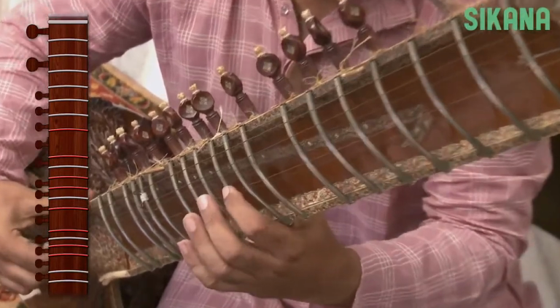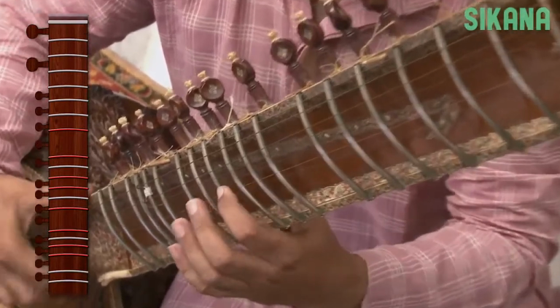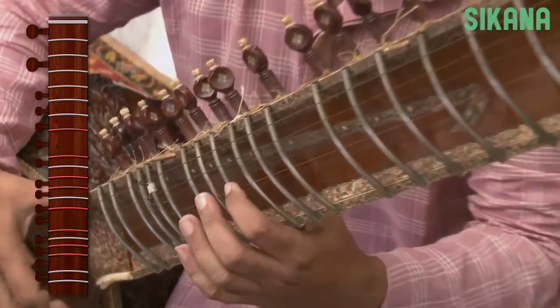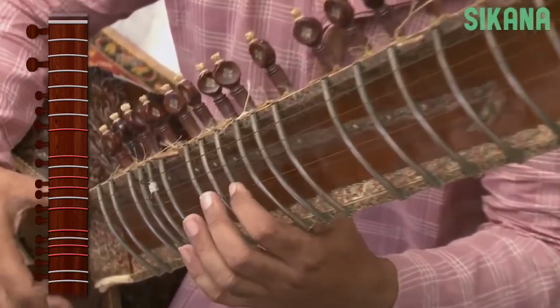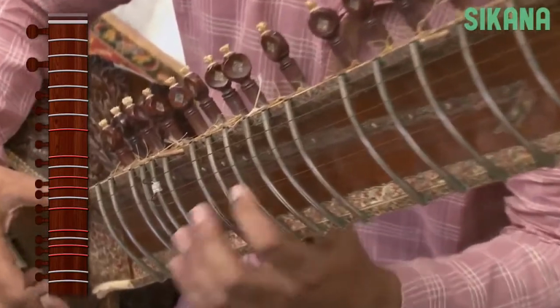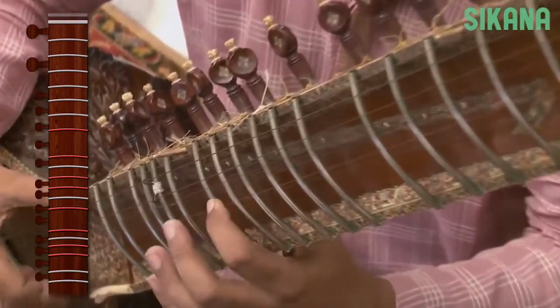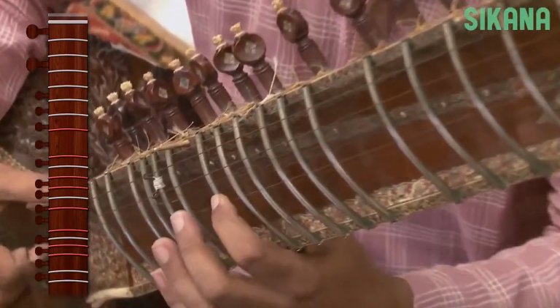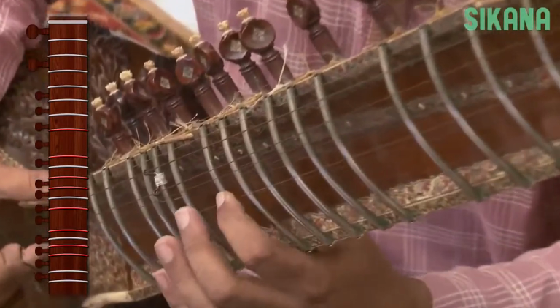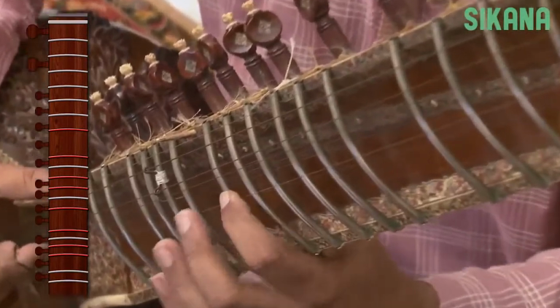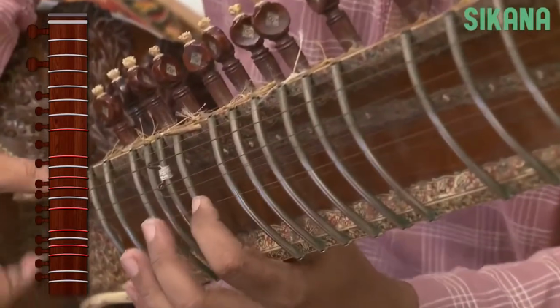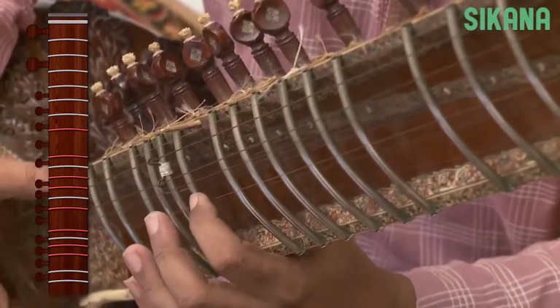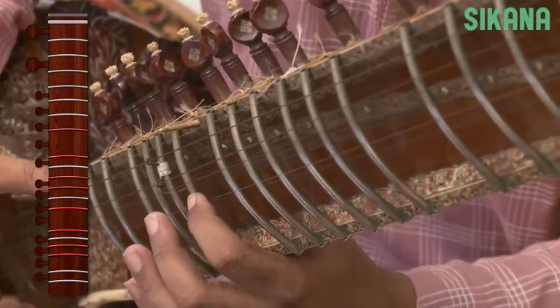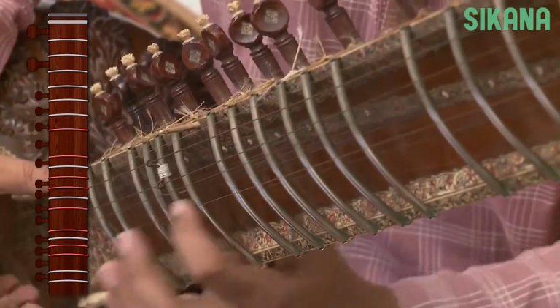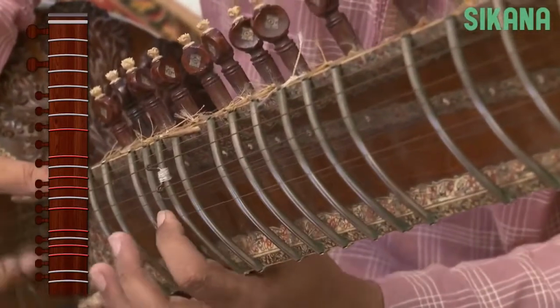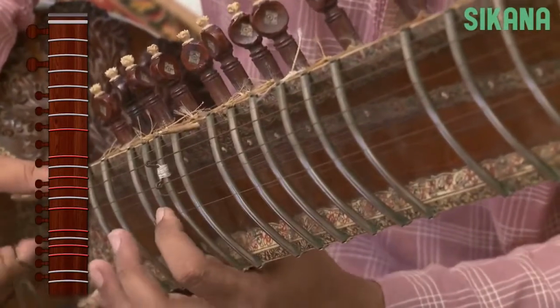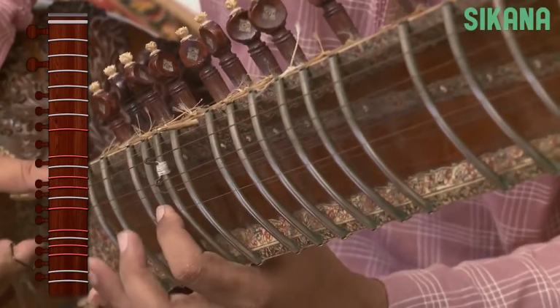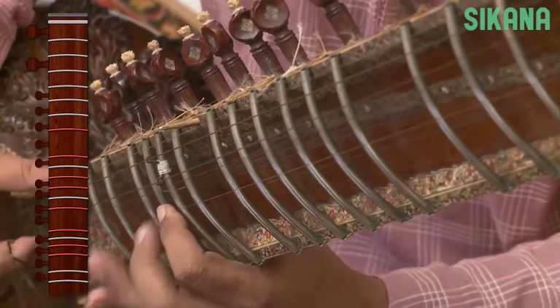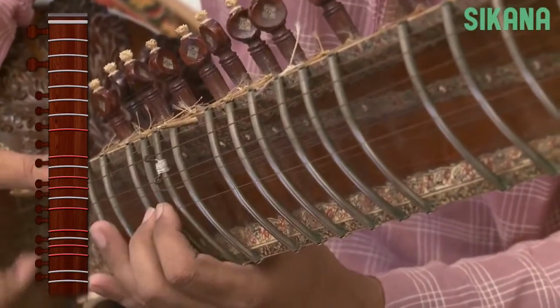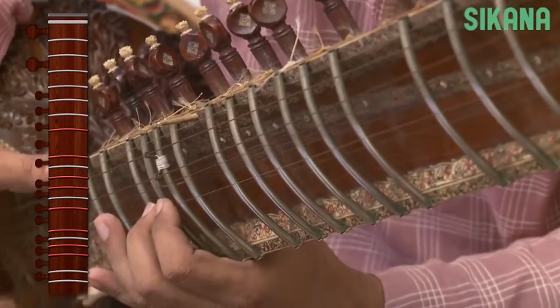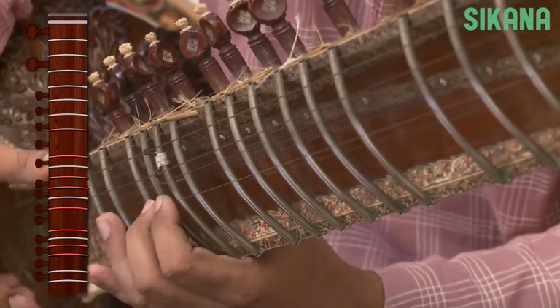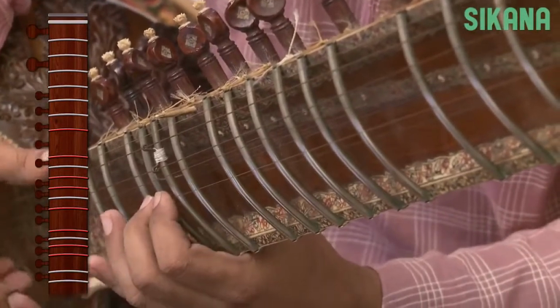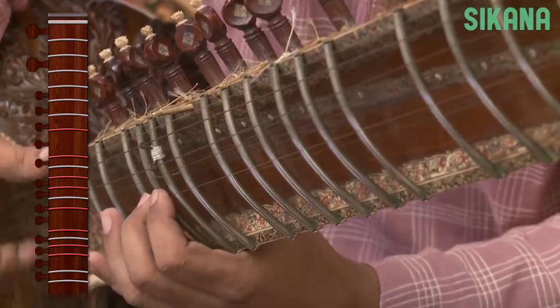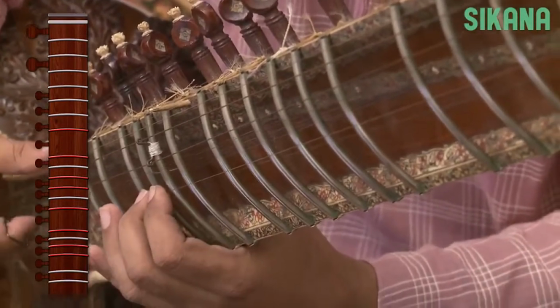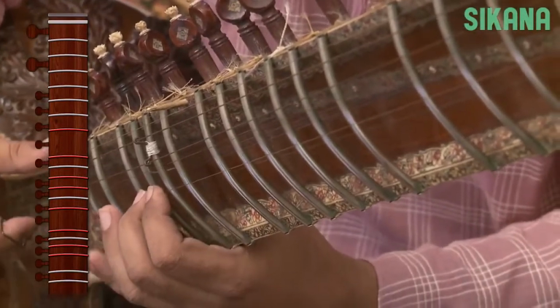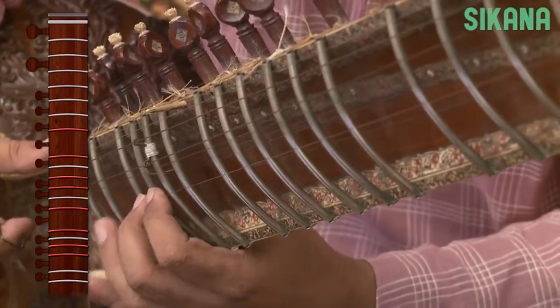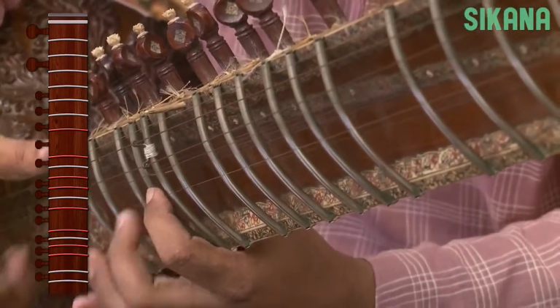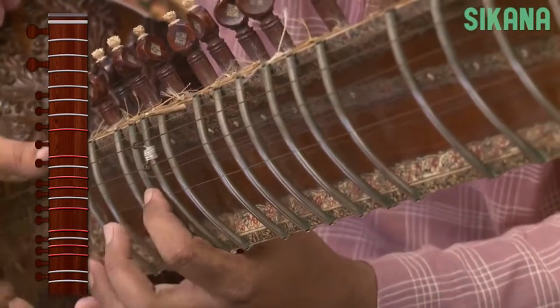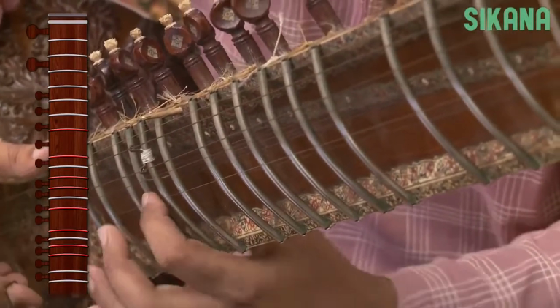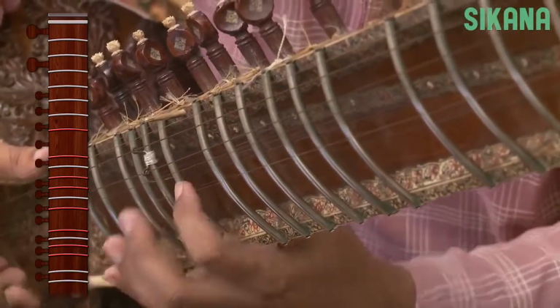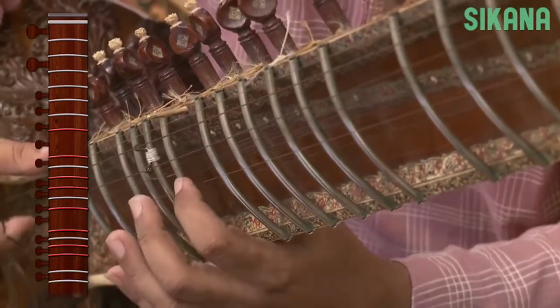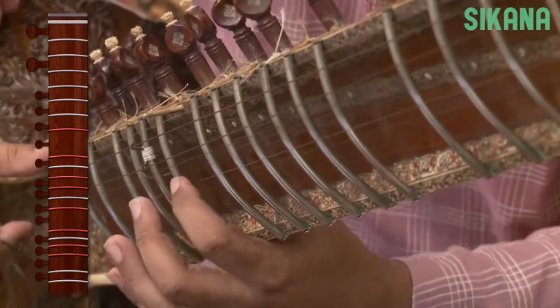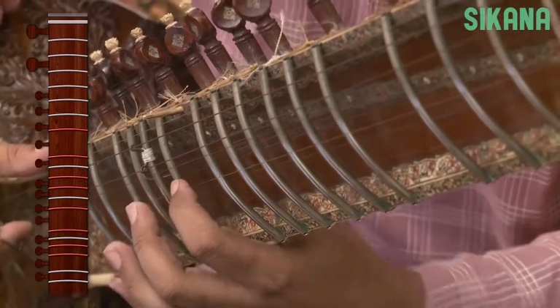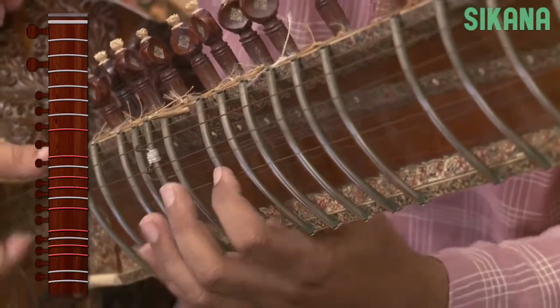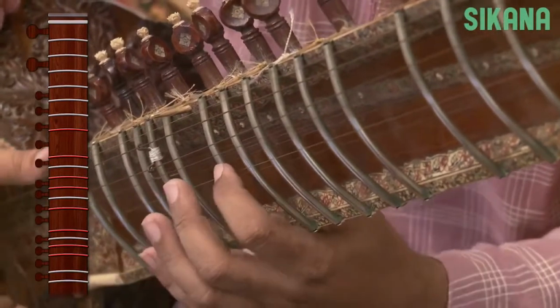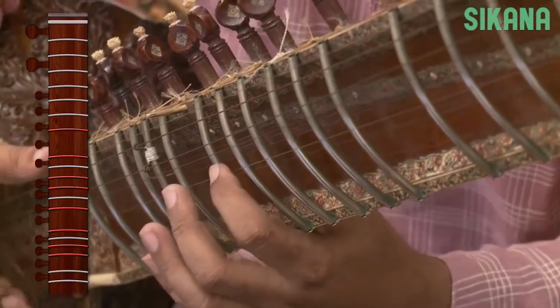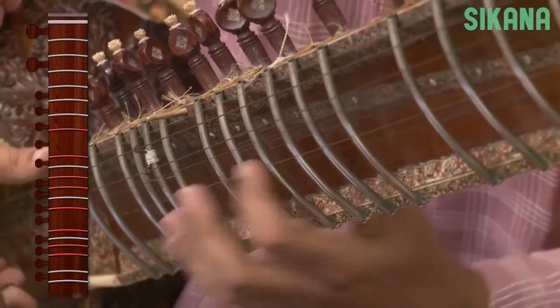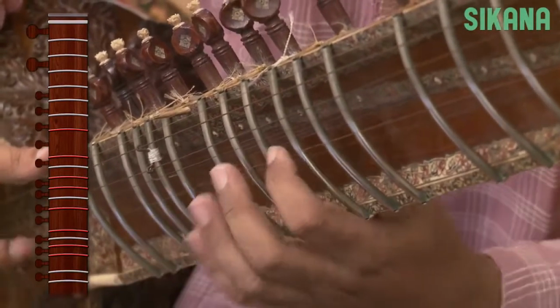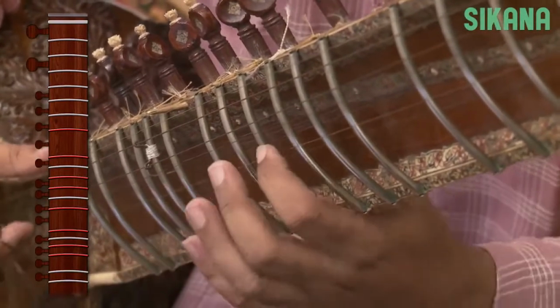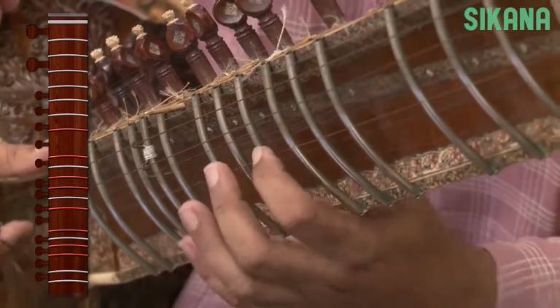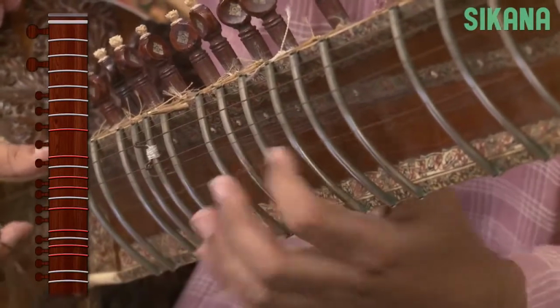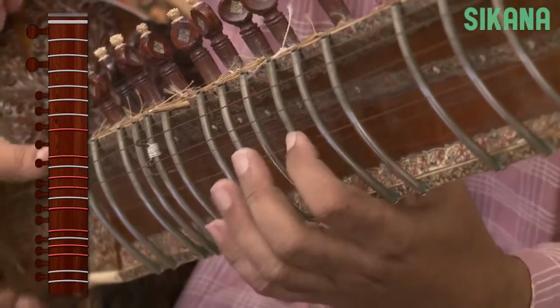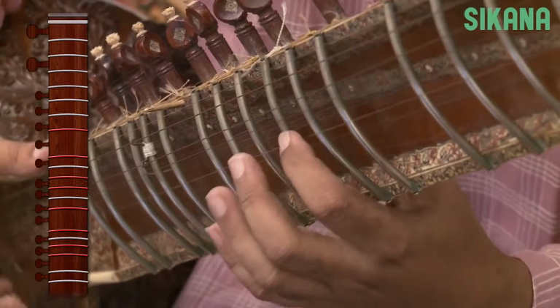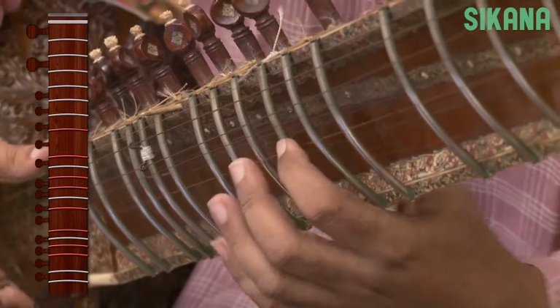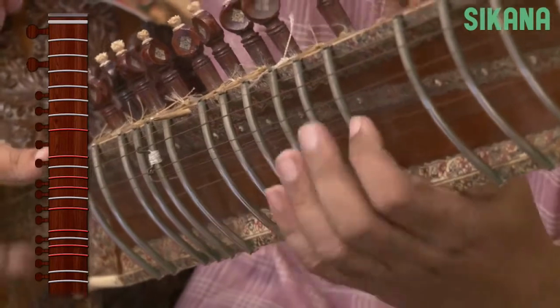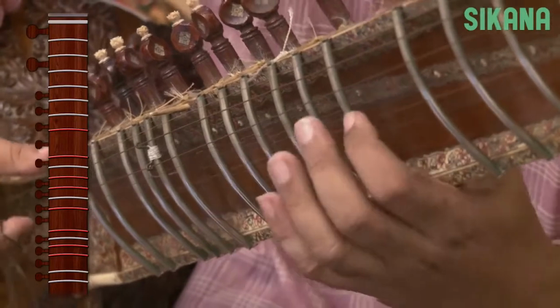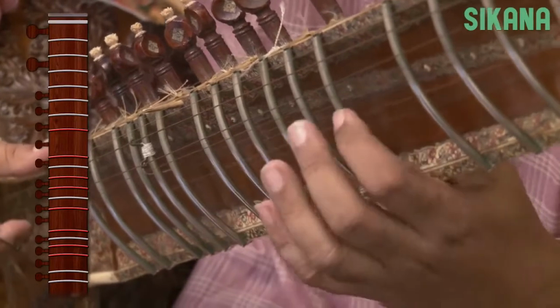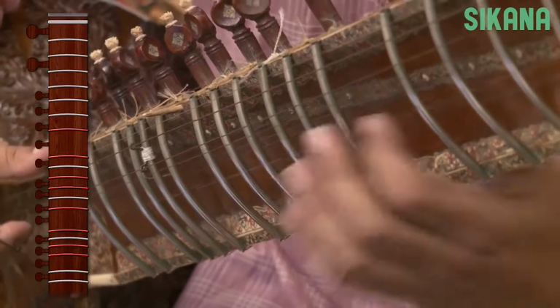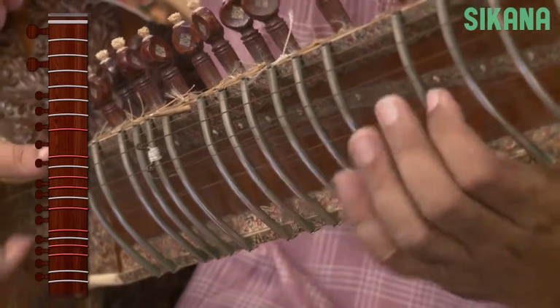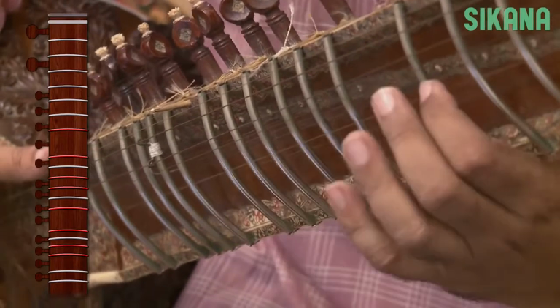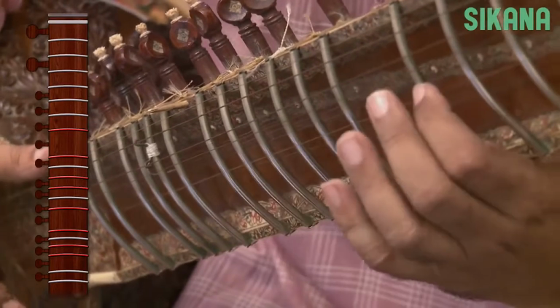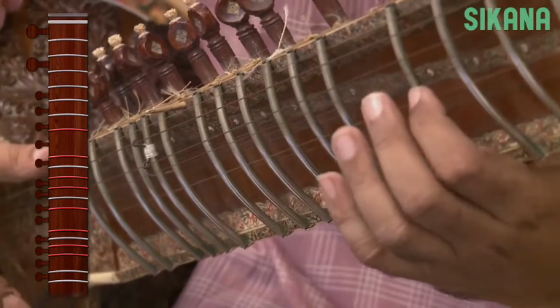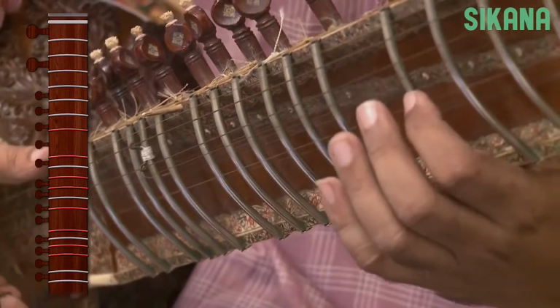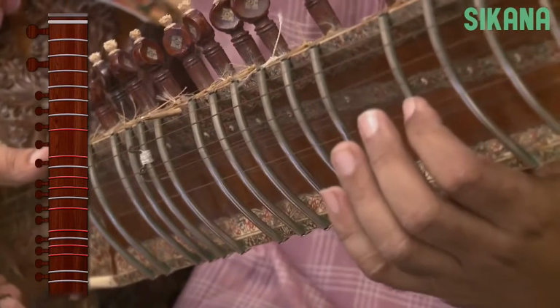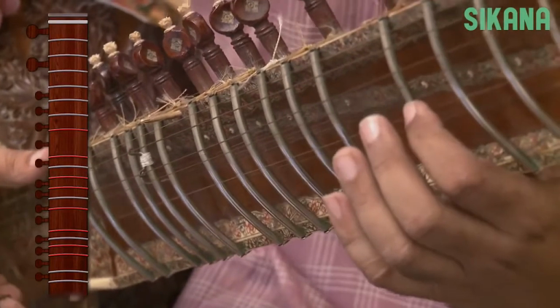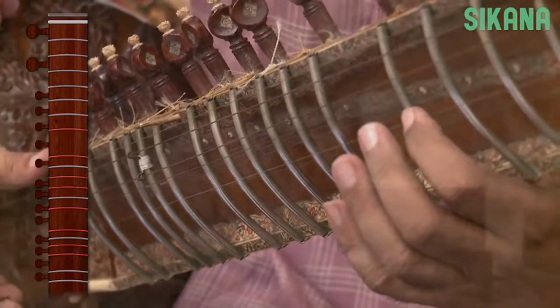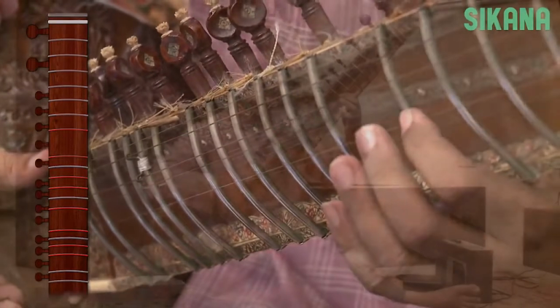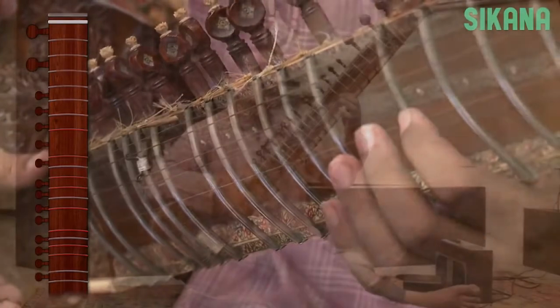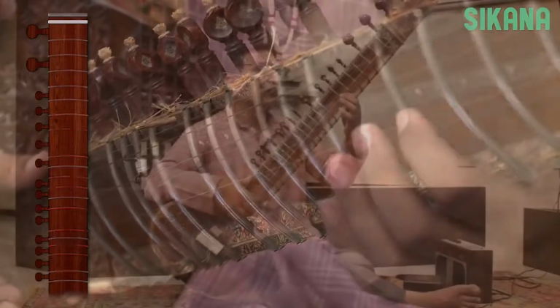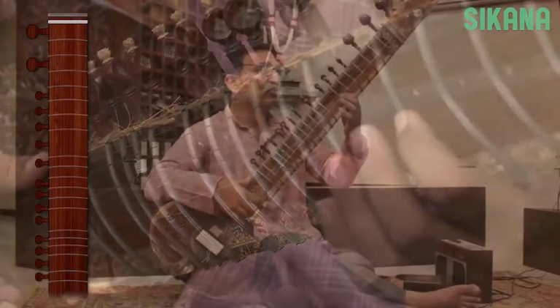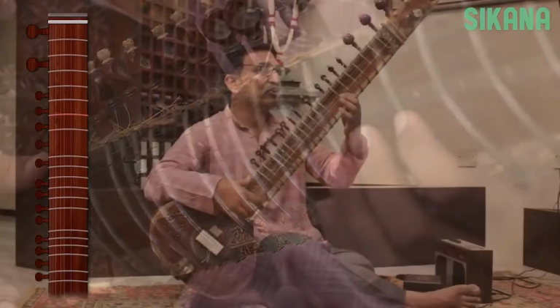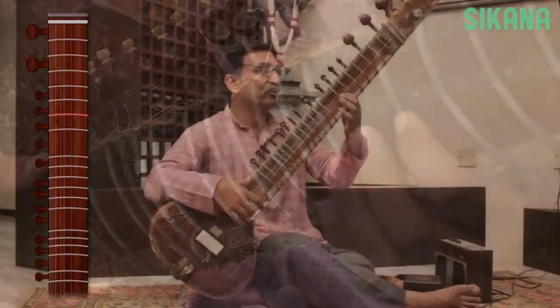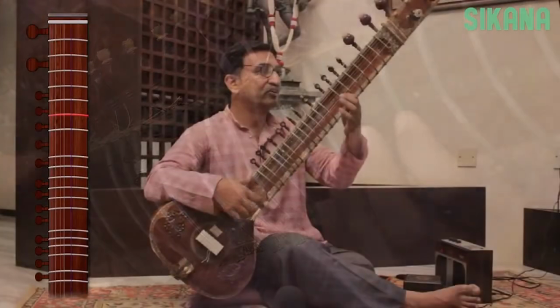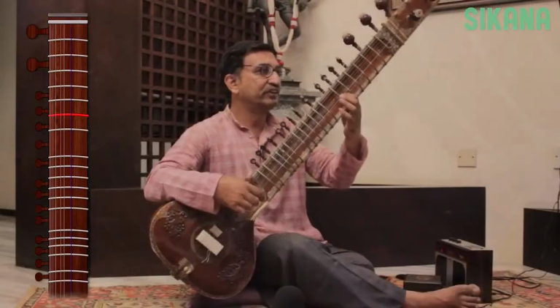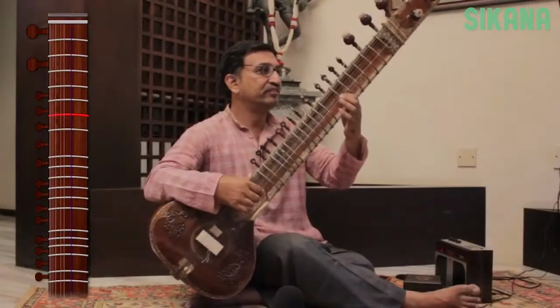We can now play the lower octave, also known as Mandra Saptak. Now we will play Ni, Dha, Pa.